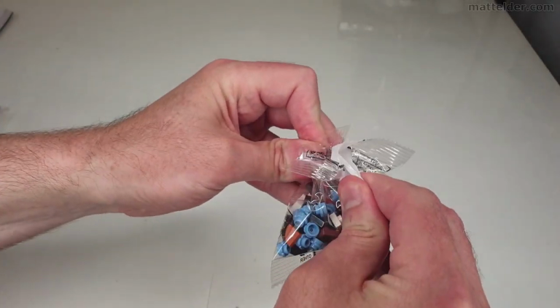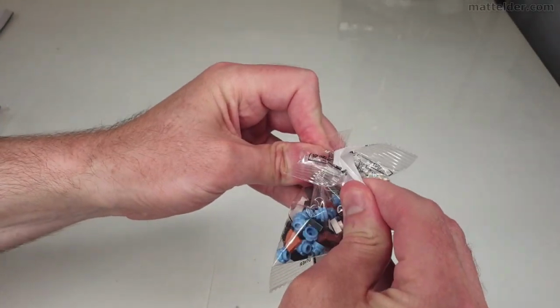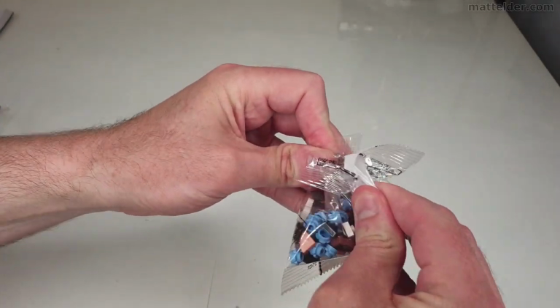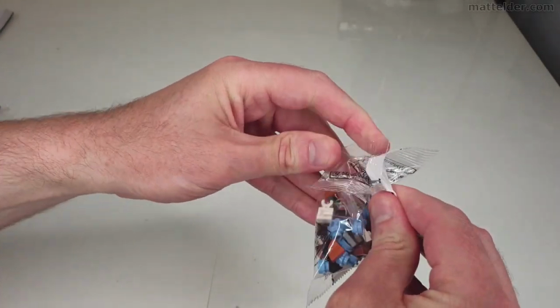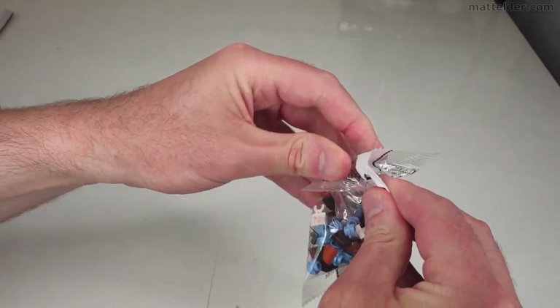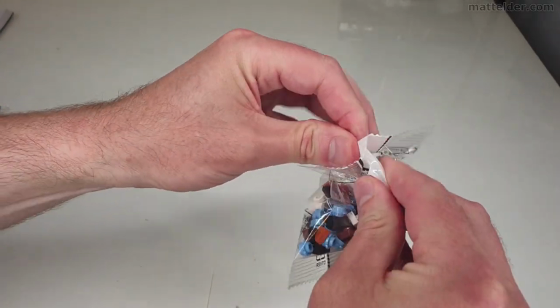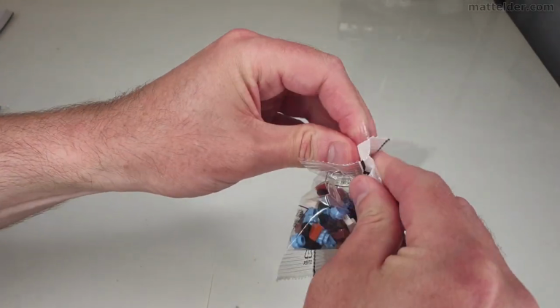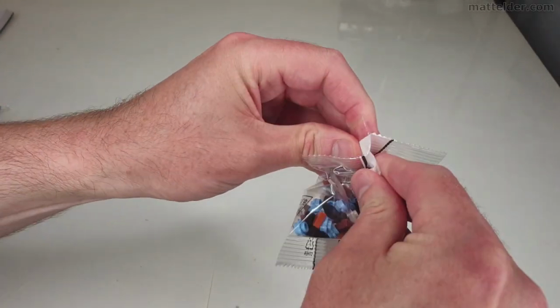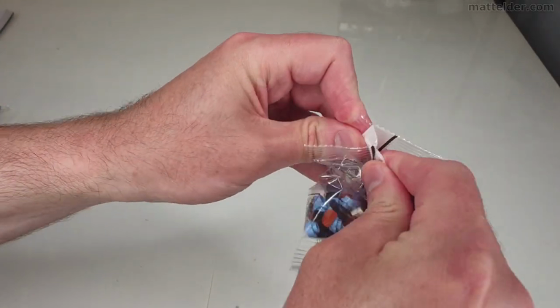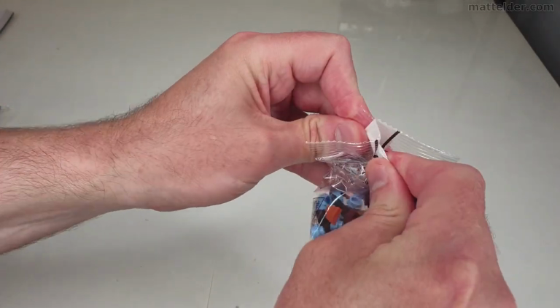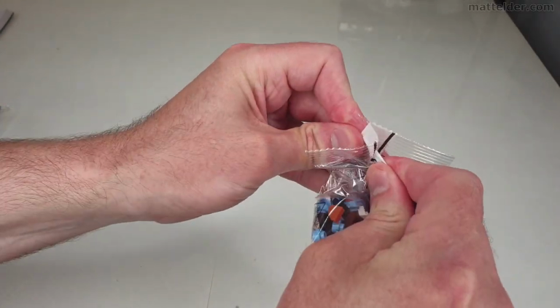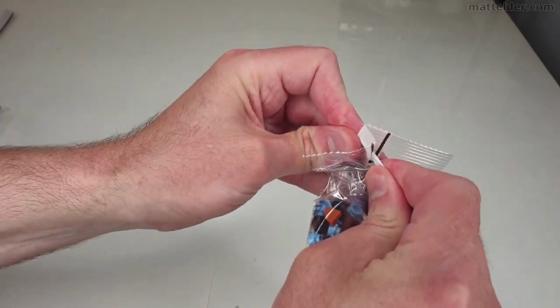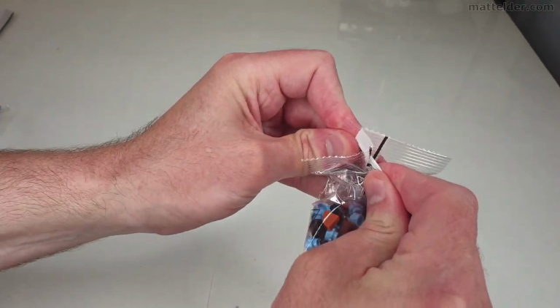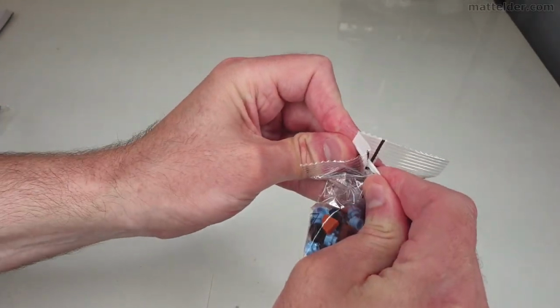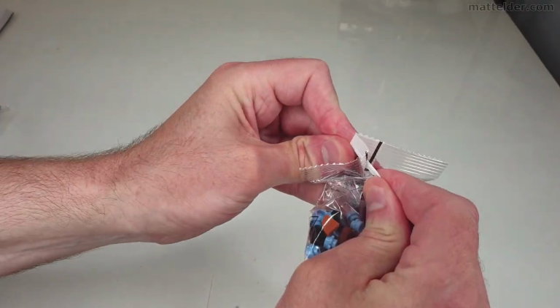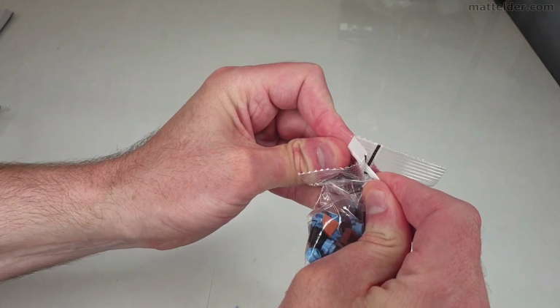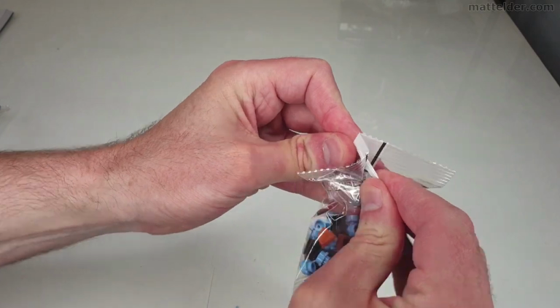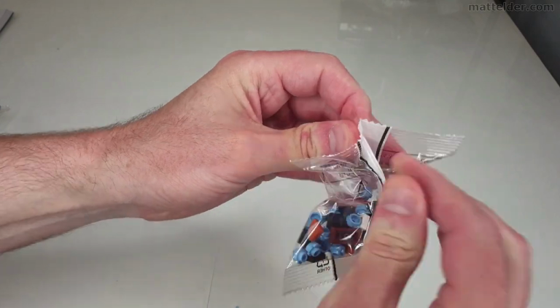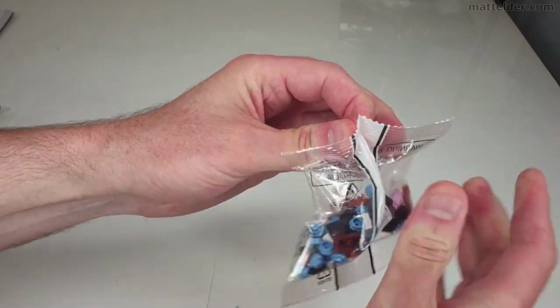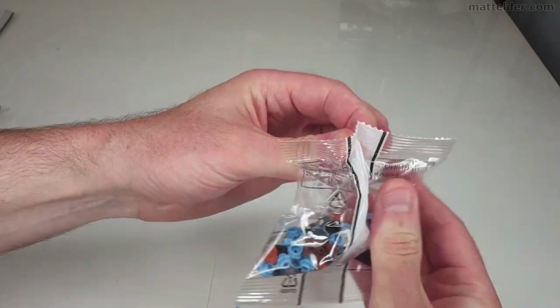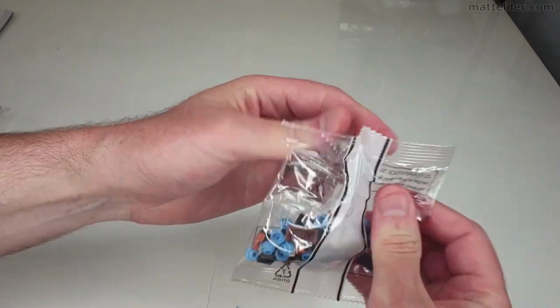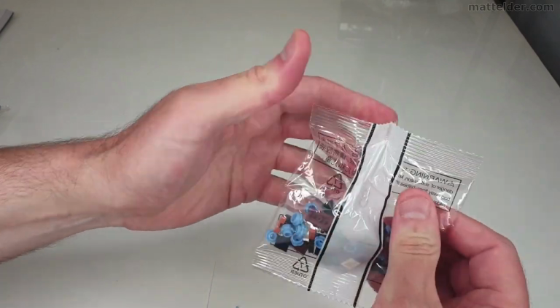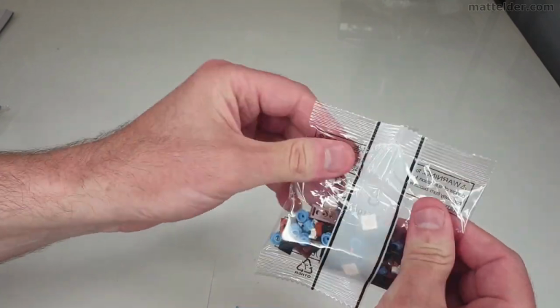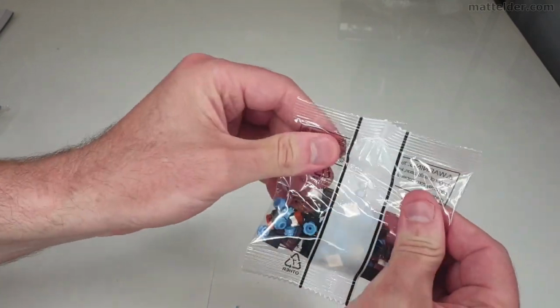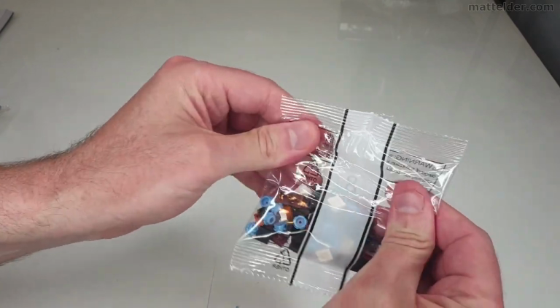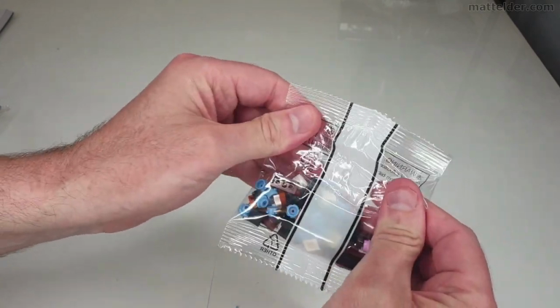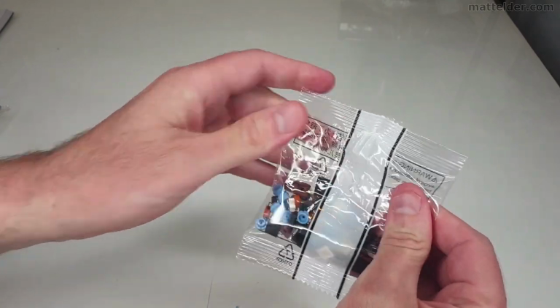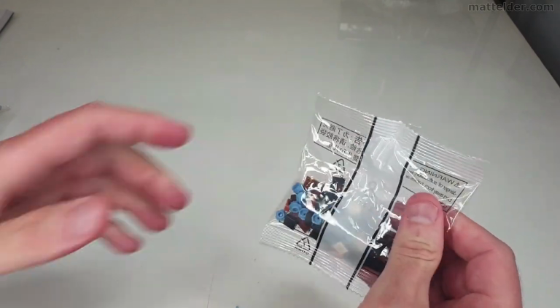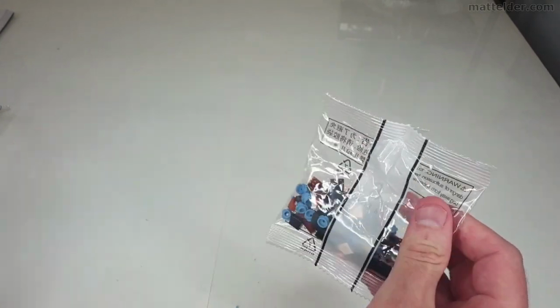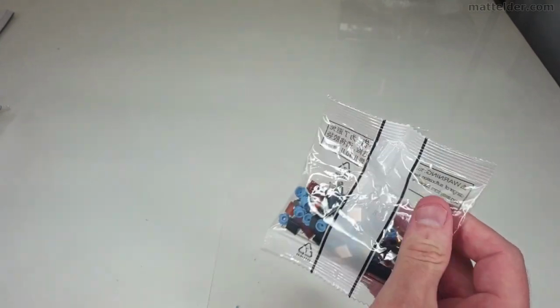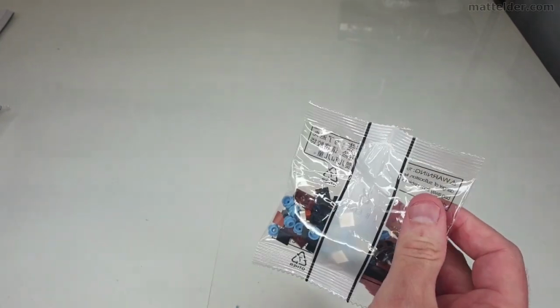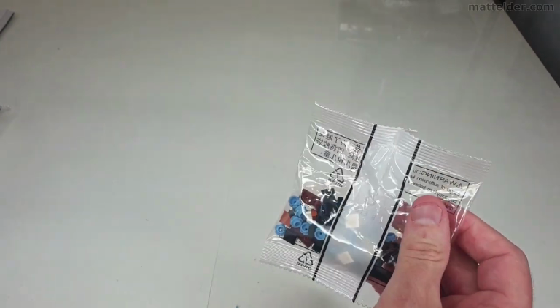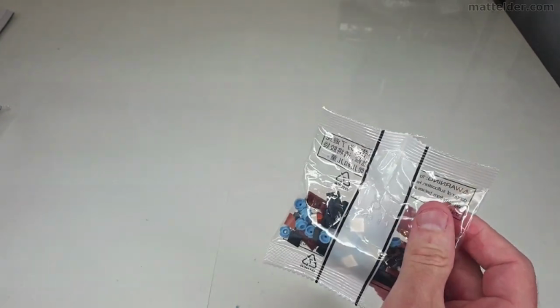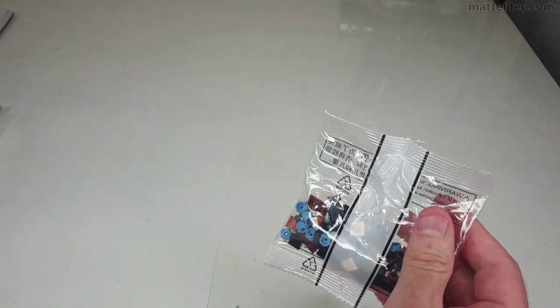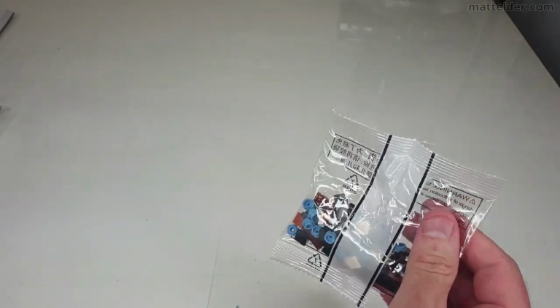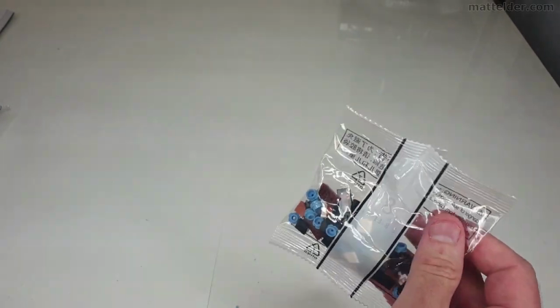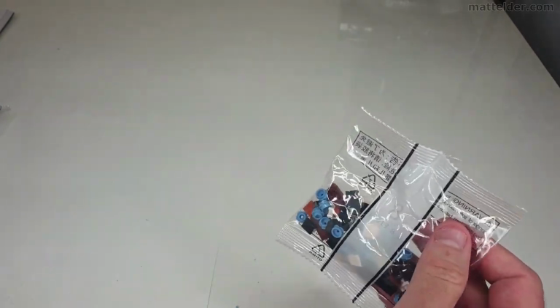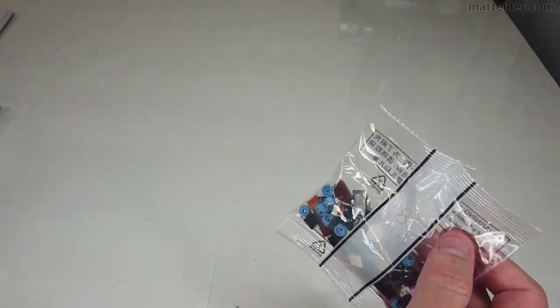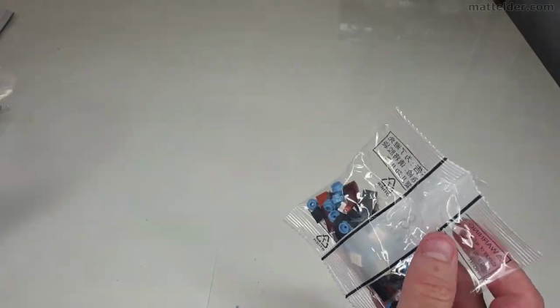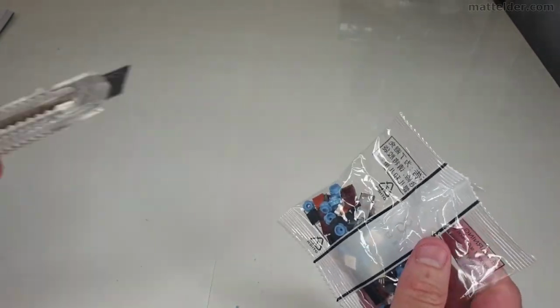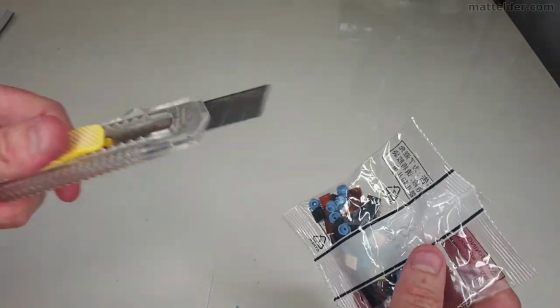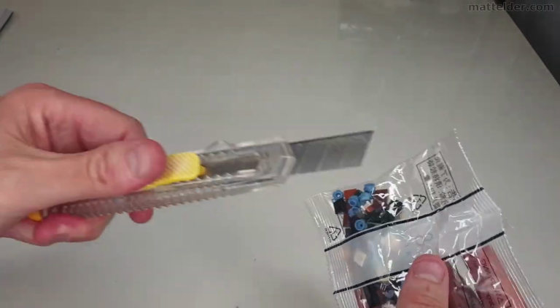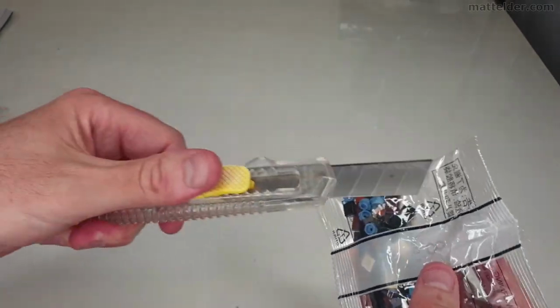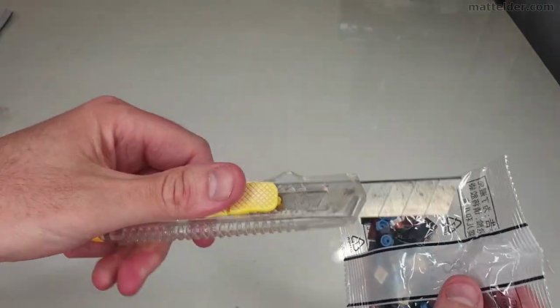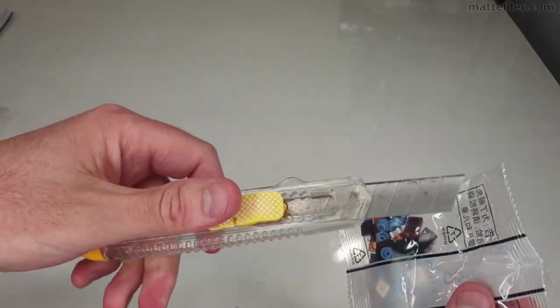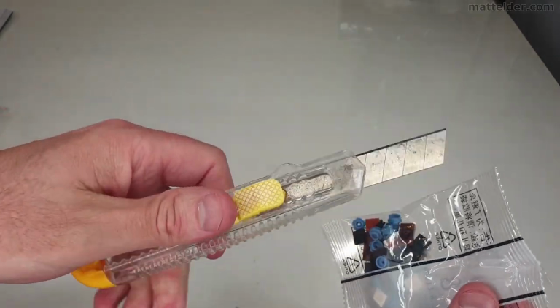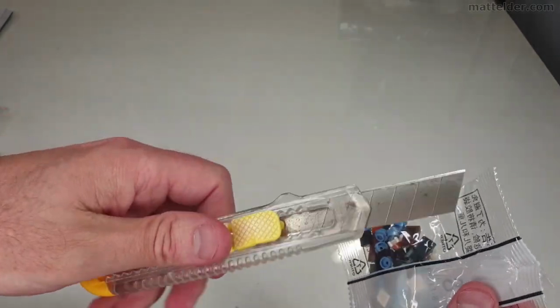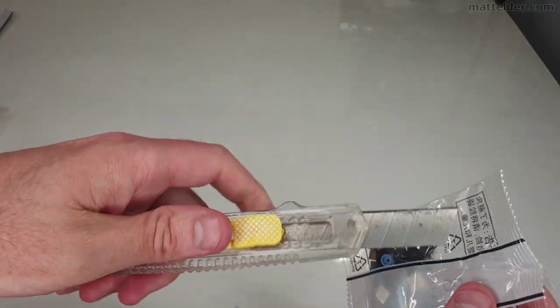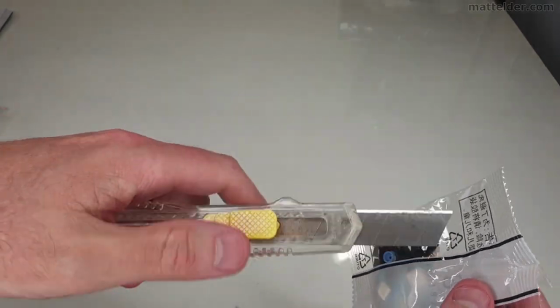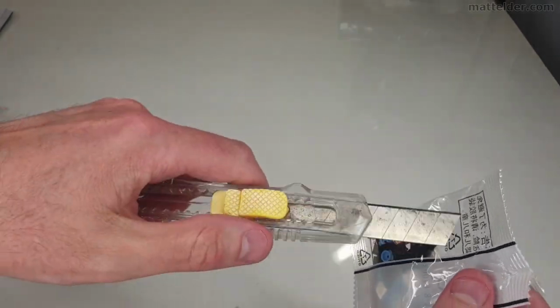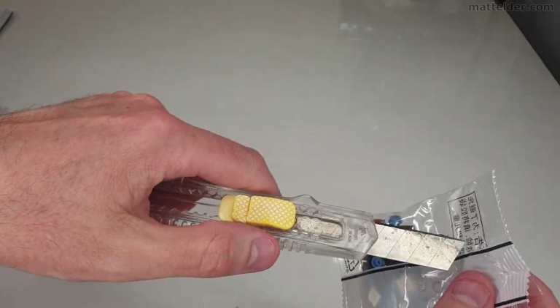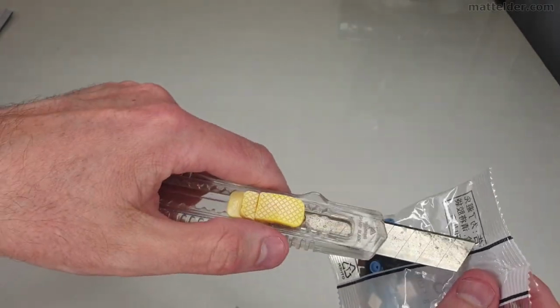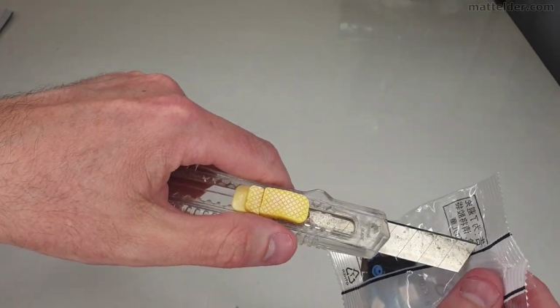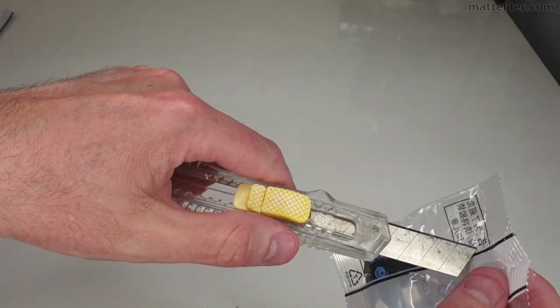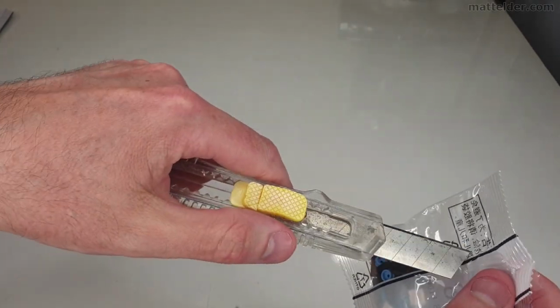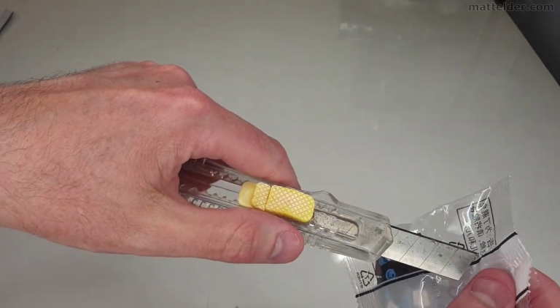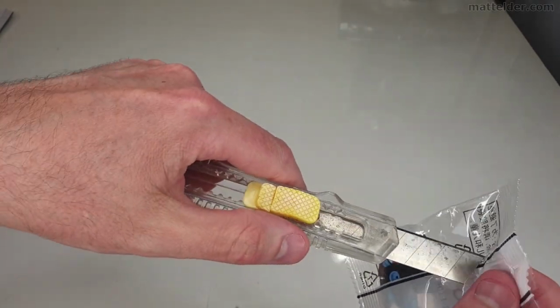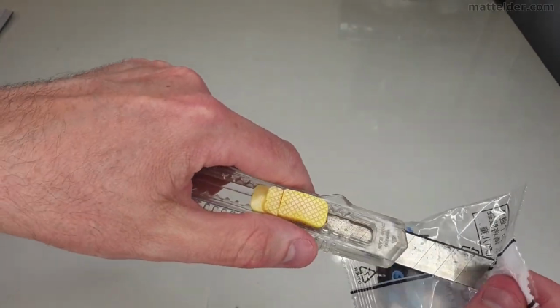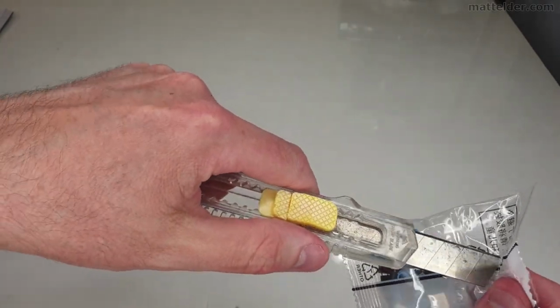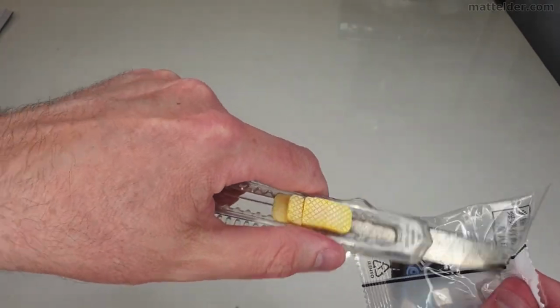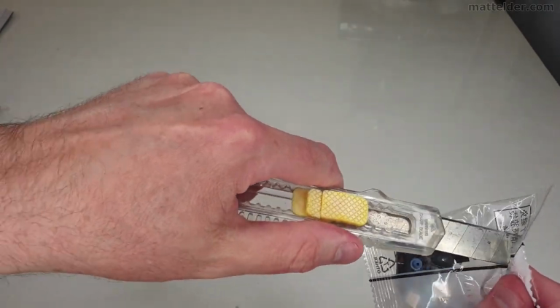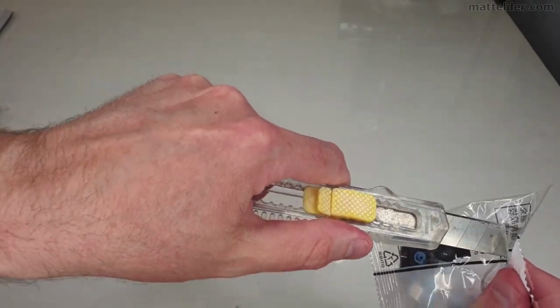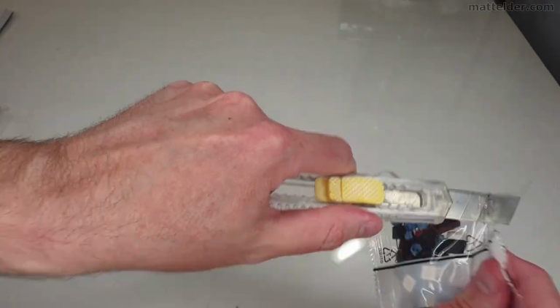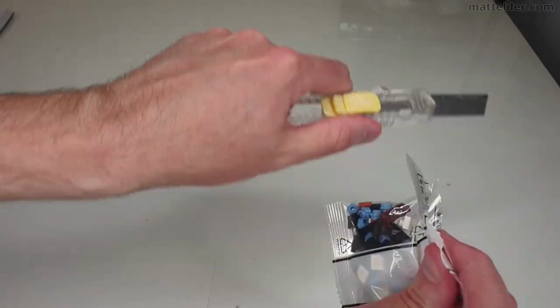These bags are pretty tight to open, so it's good to have a knife handy to get into them.